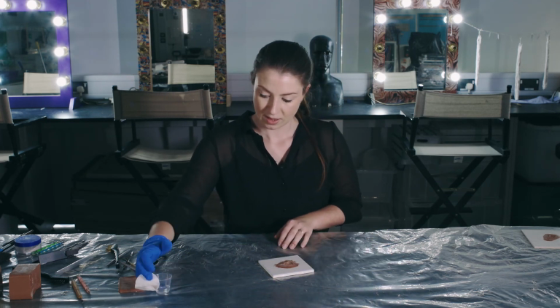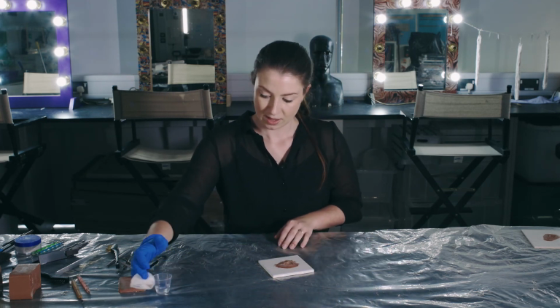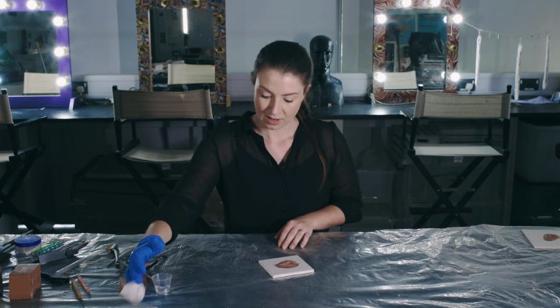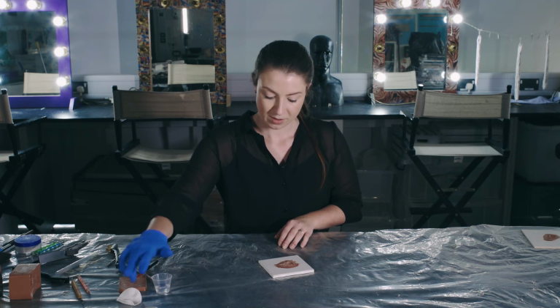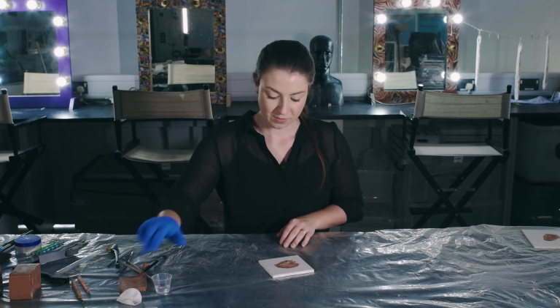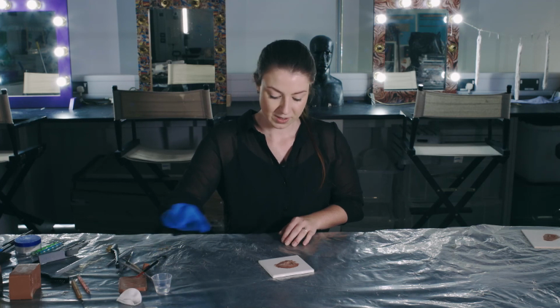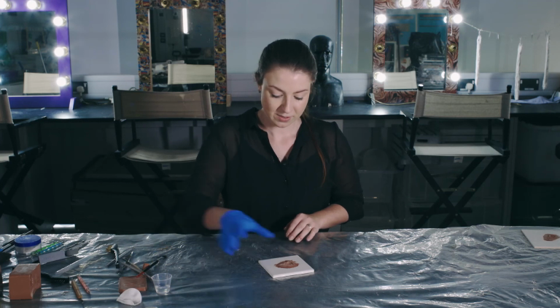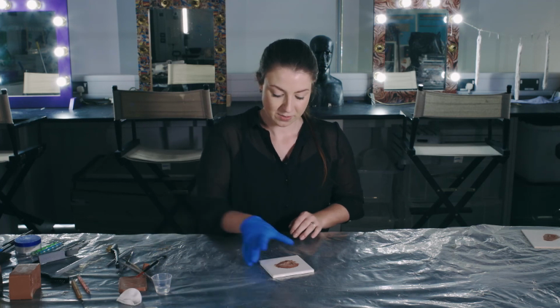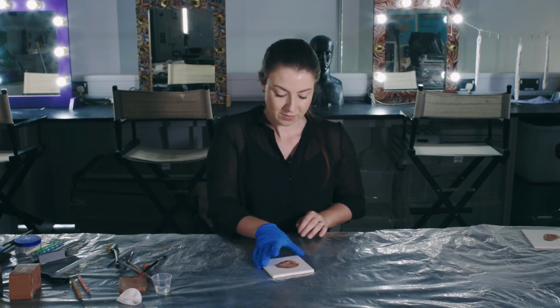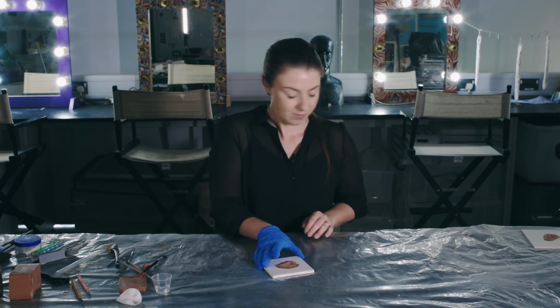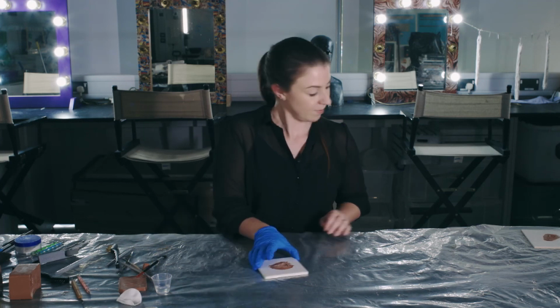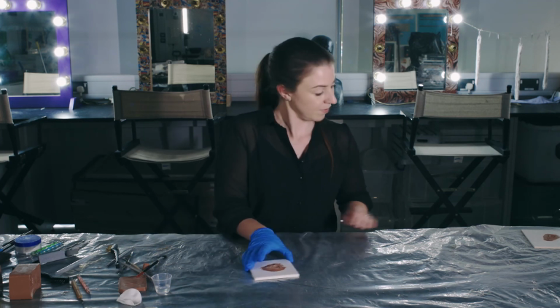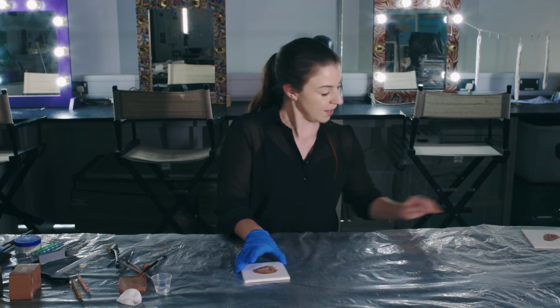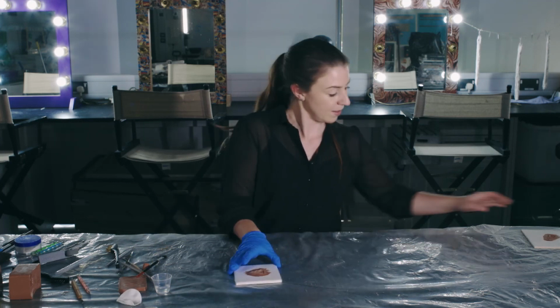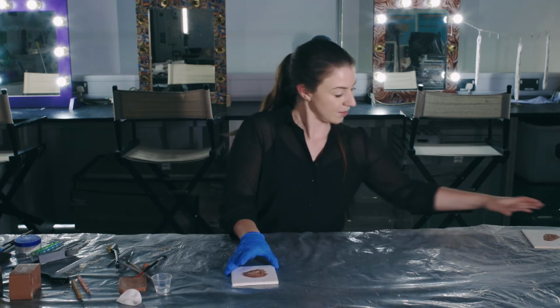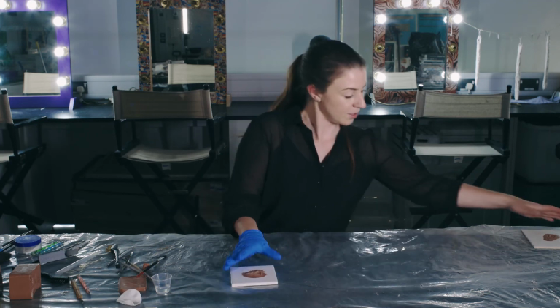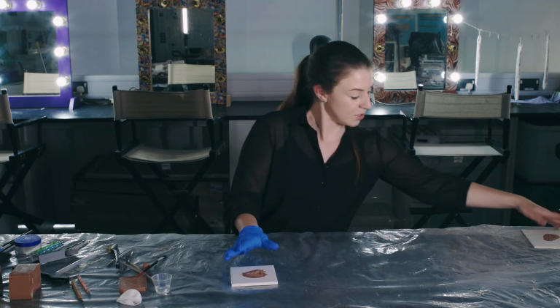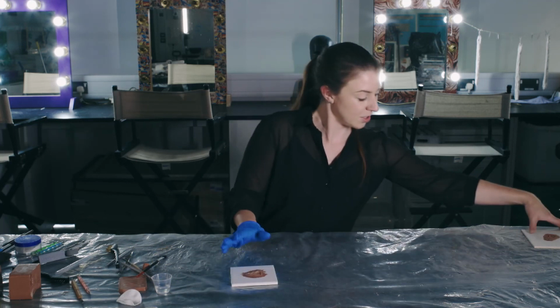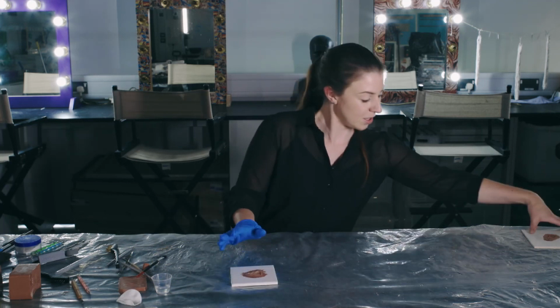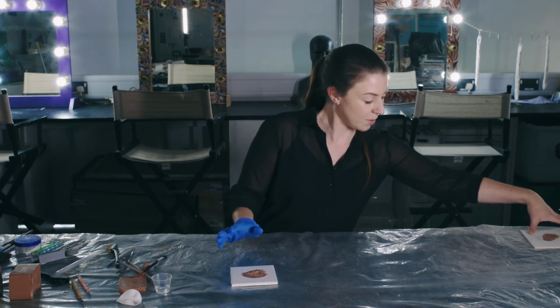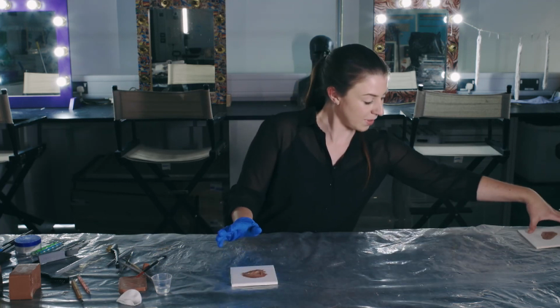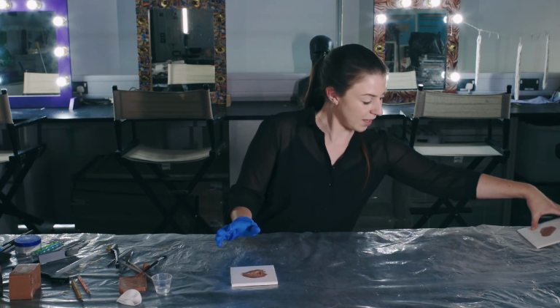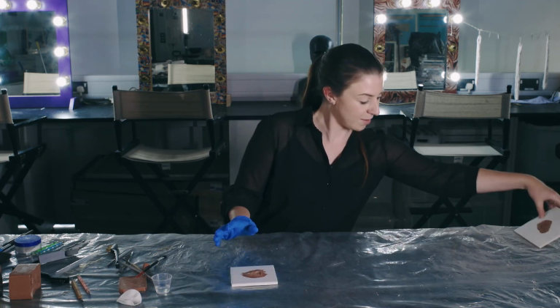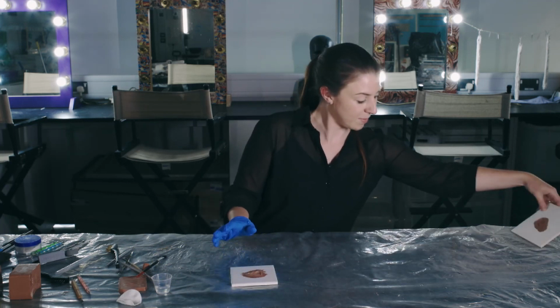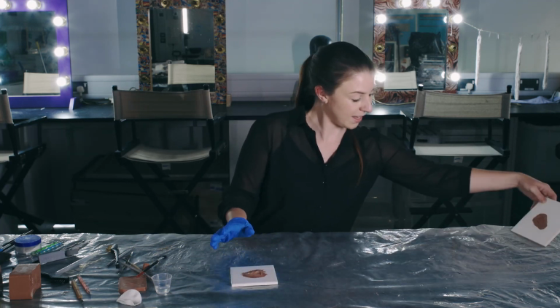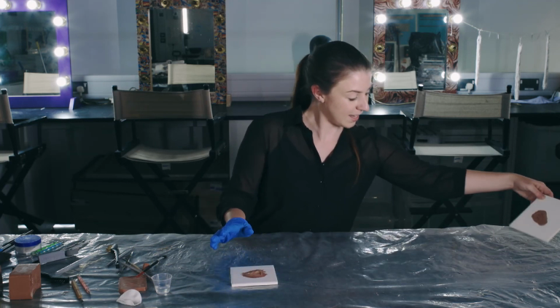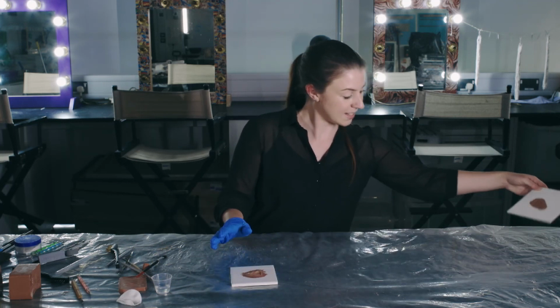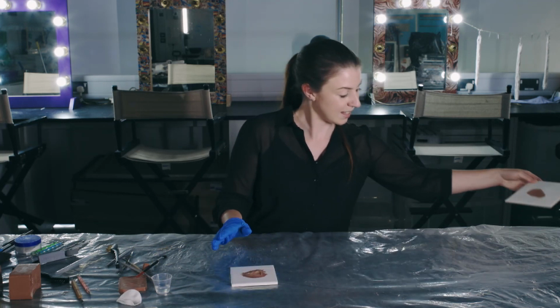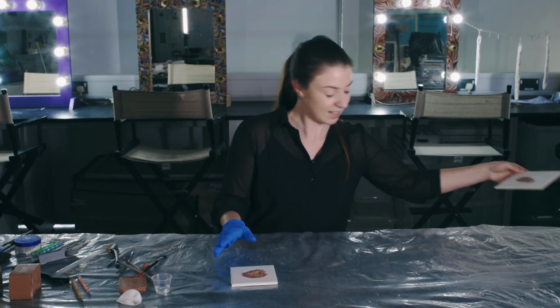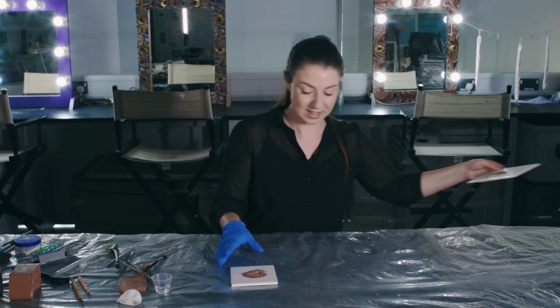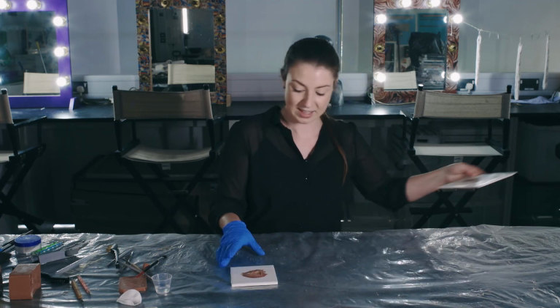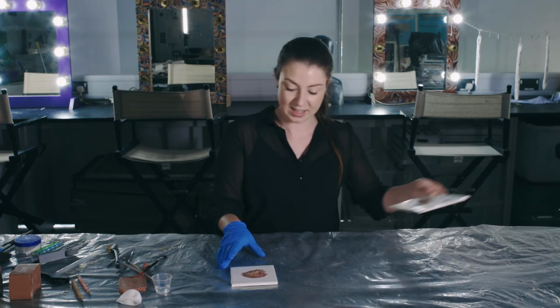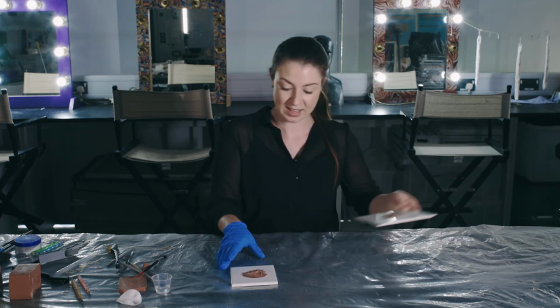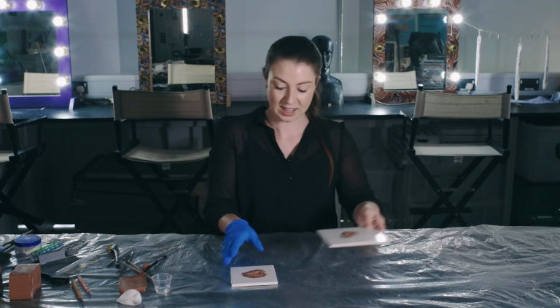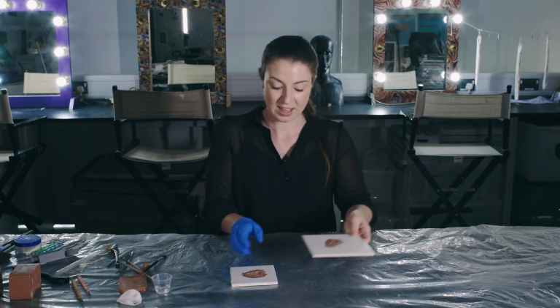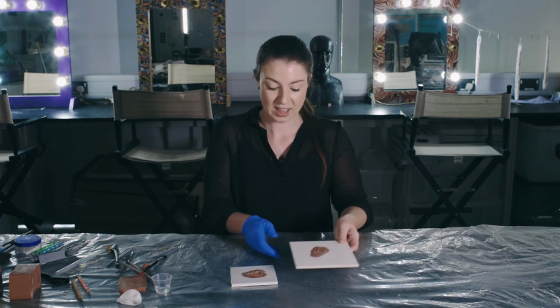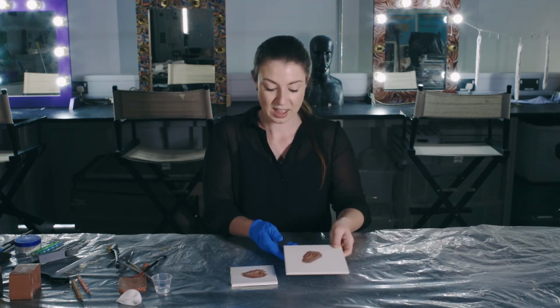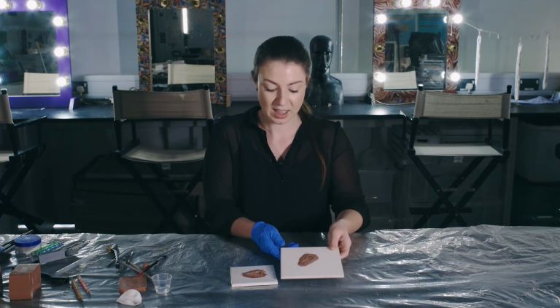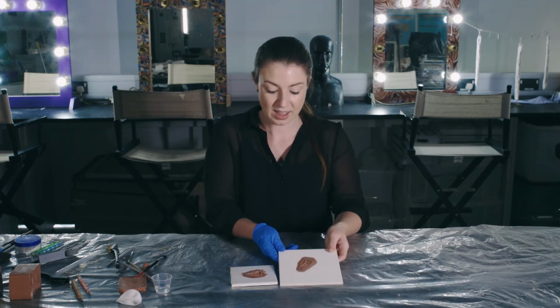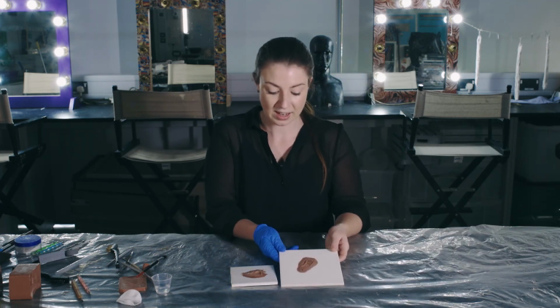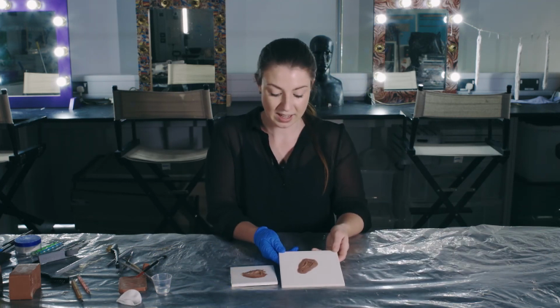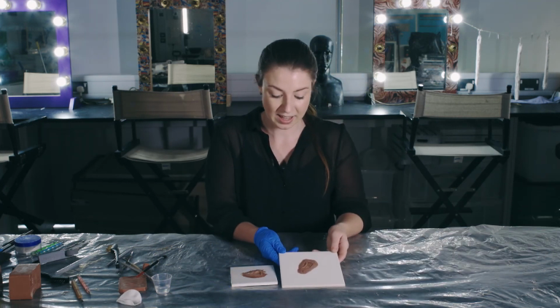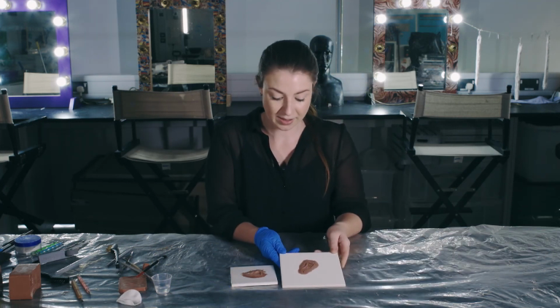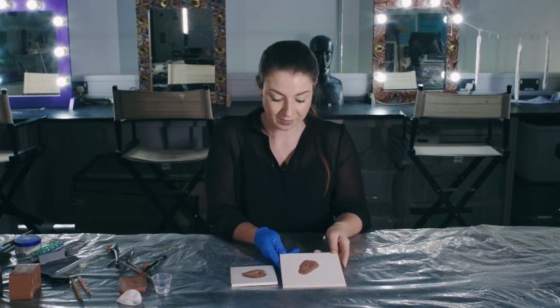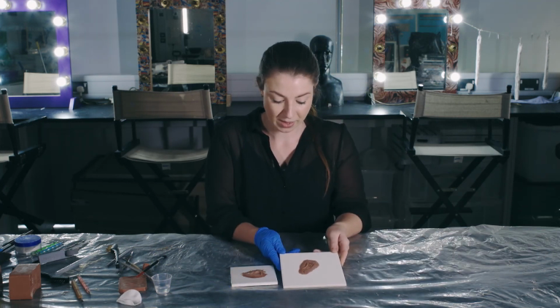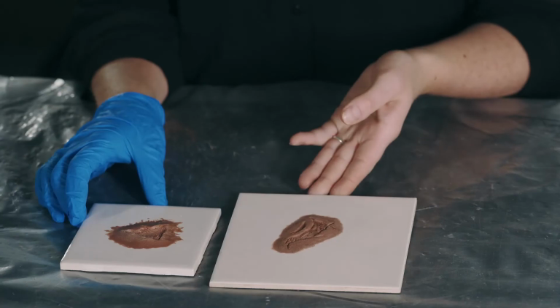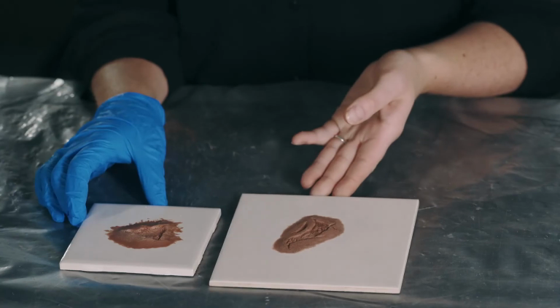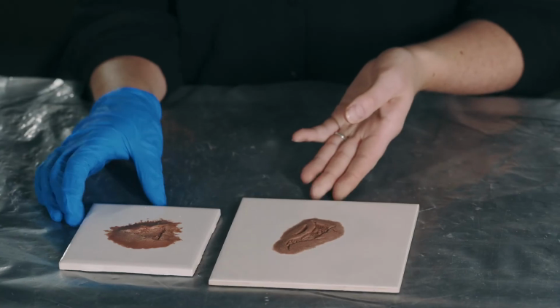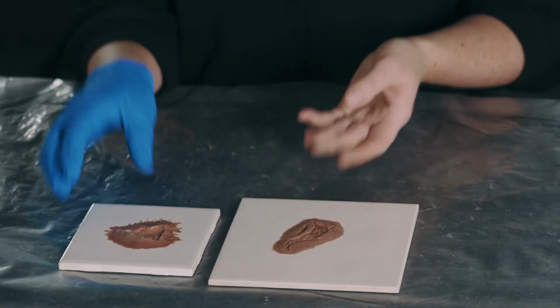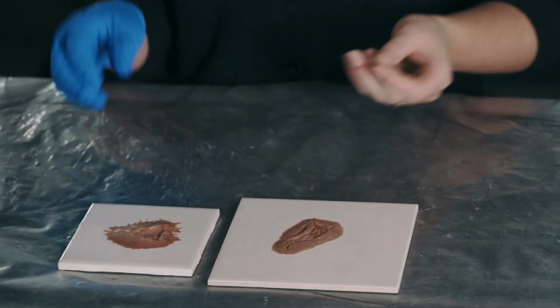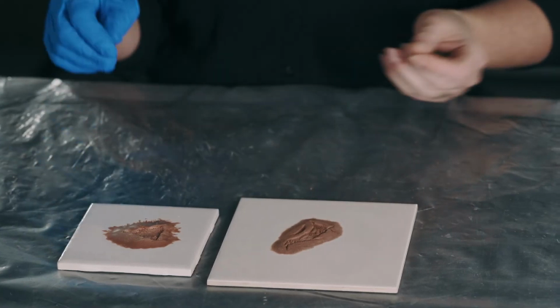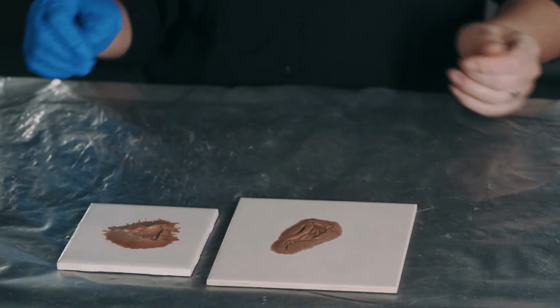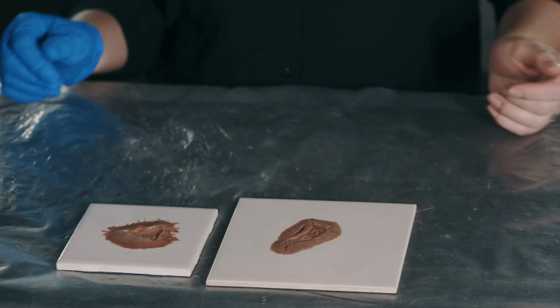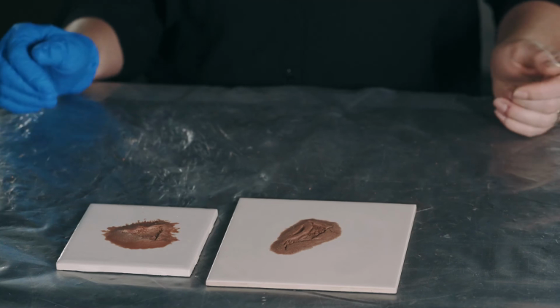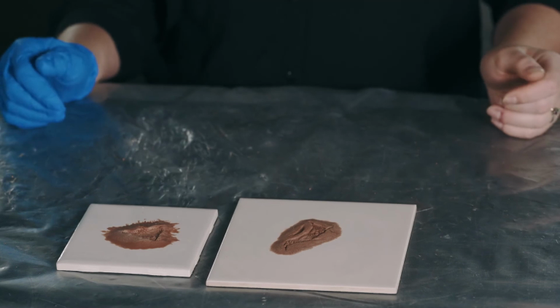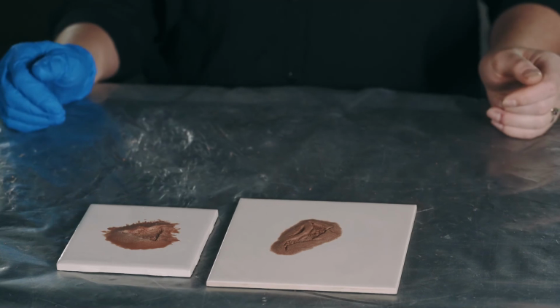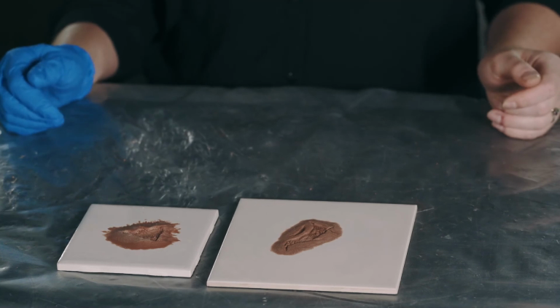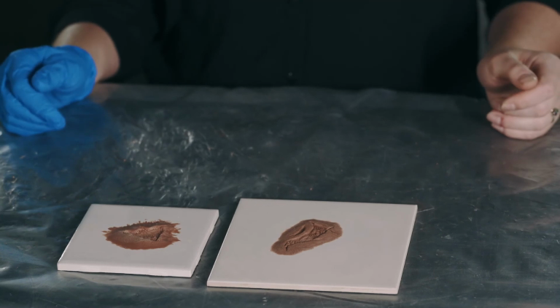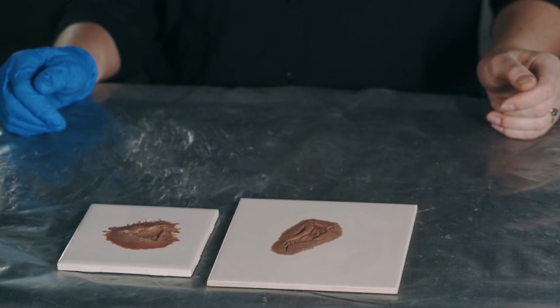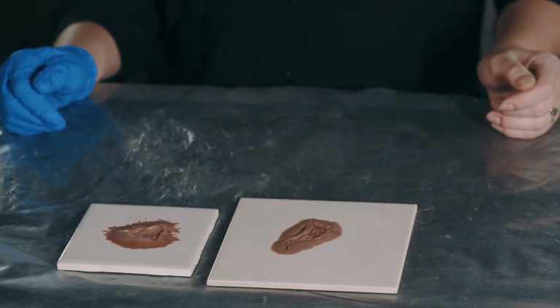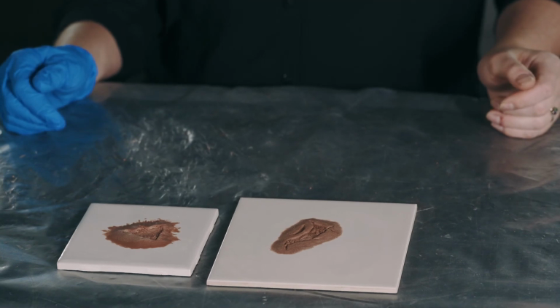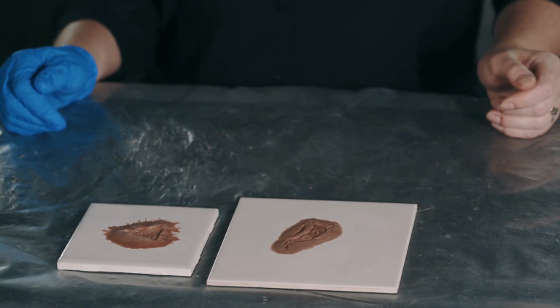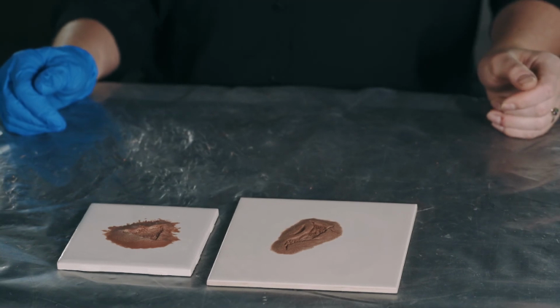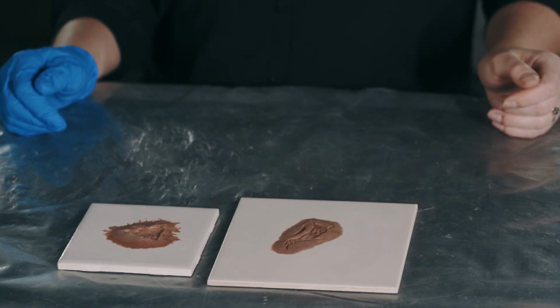Now I'm going to show you one that I made earlier so you can see the finished product.